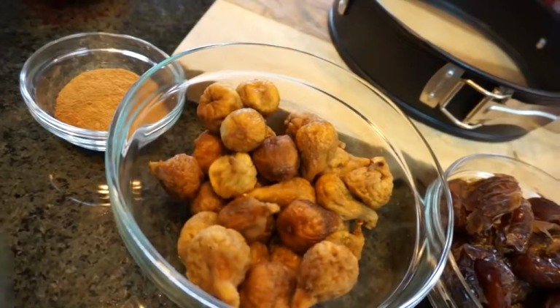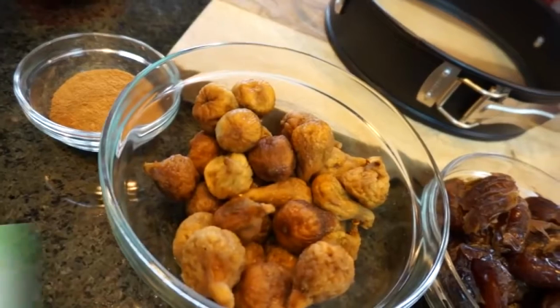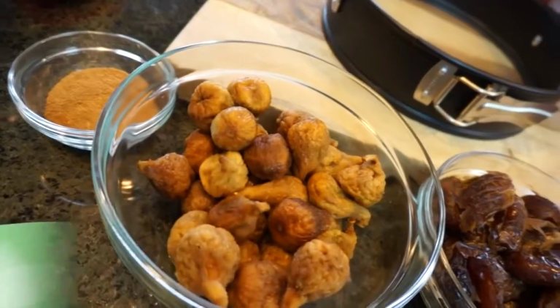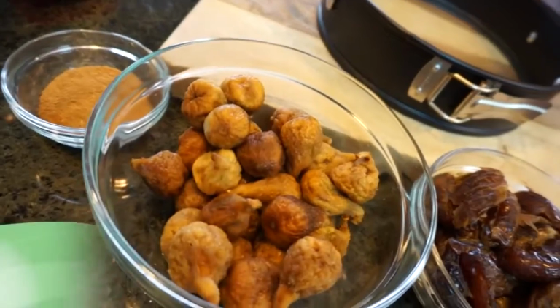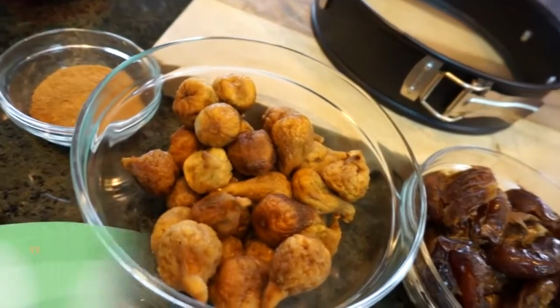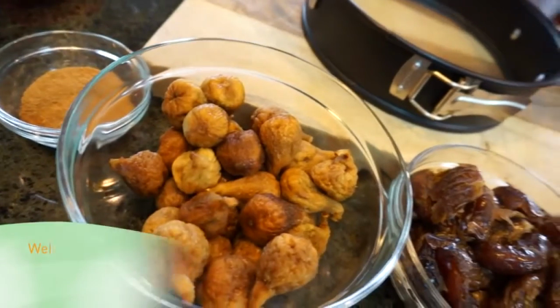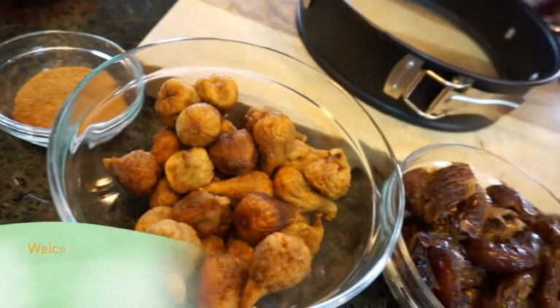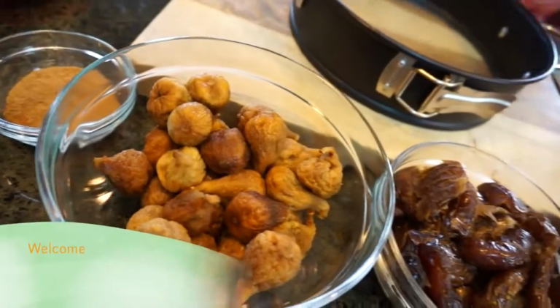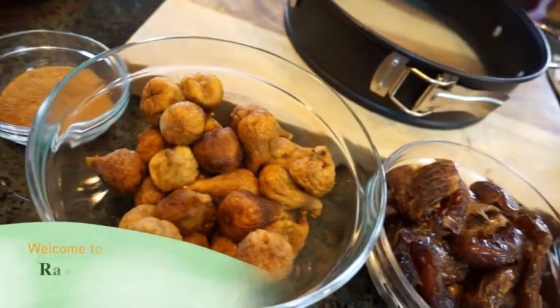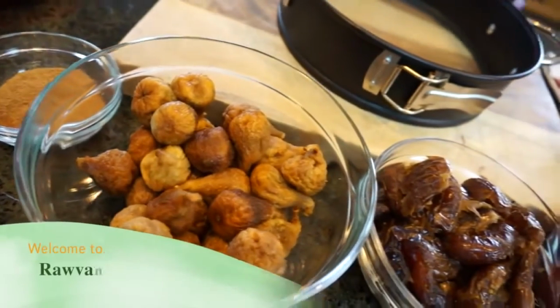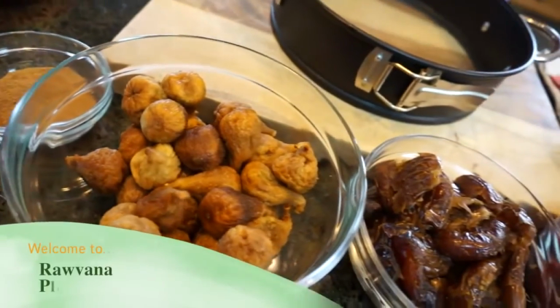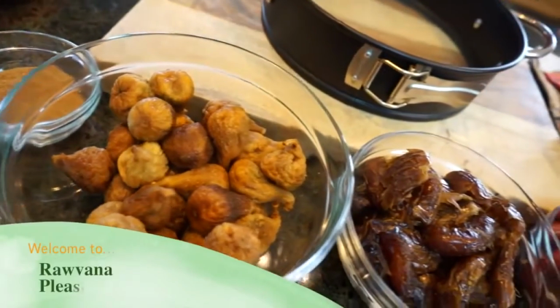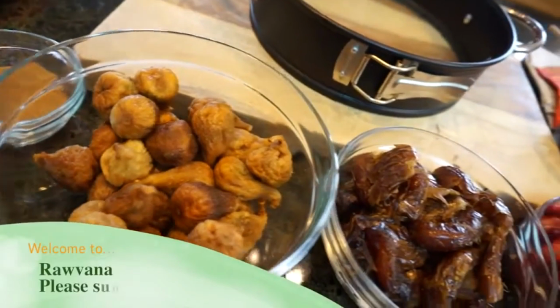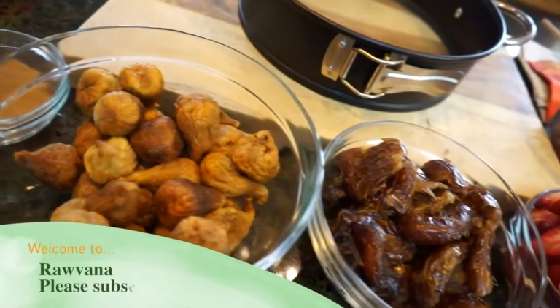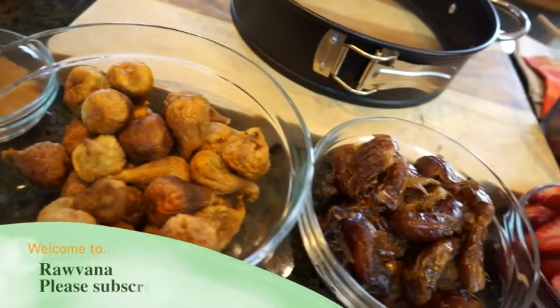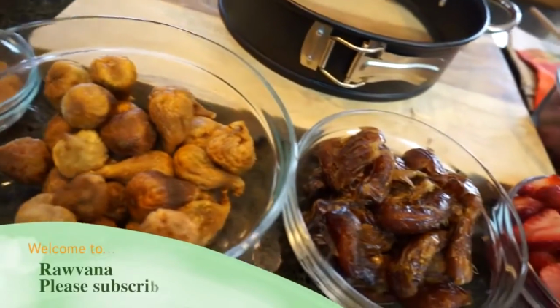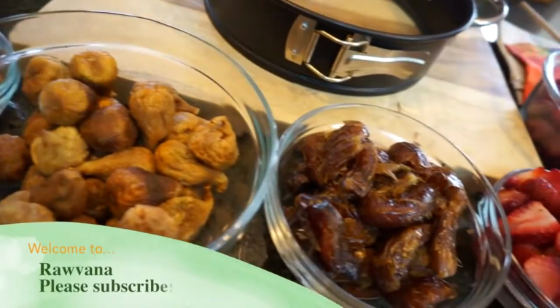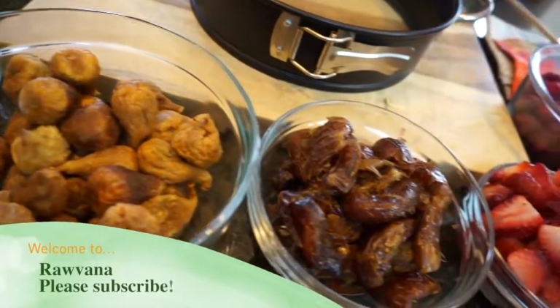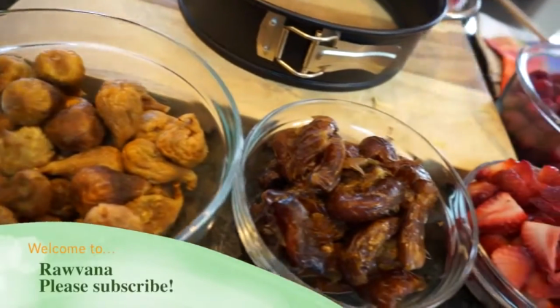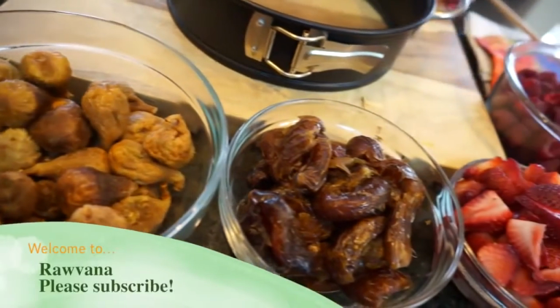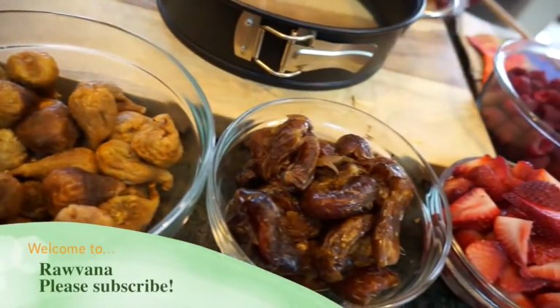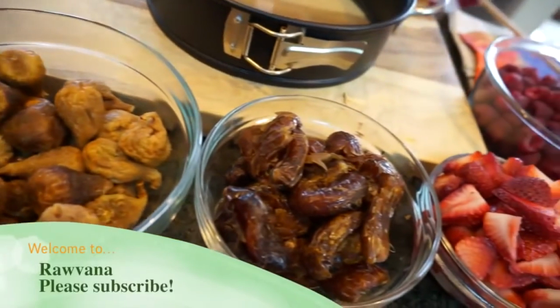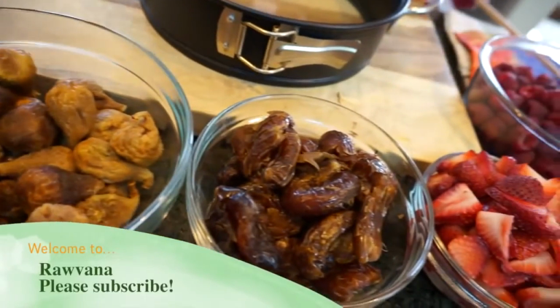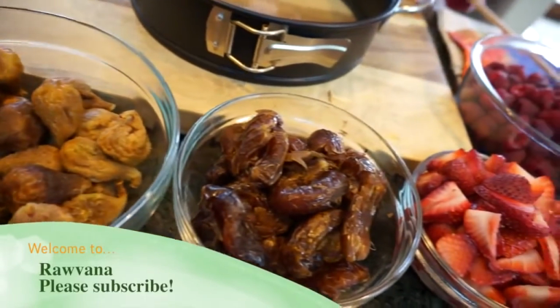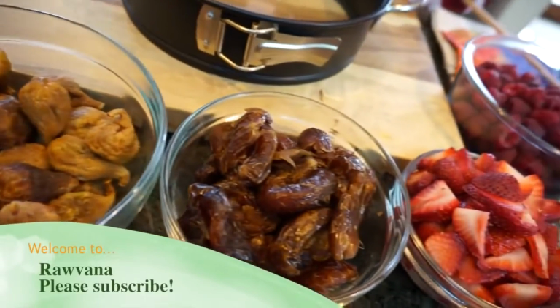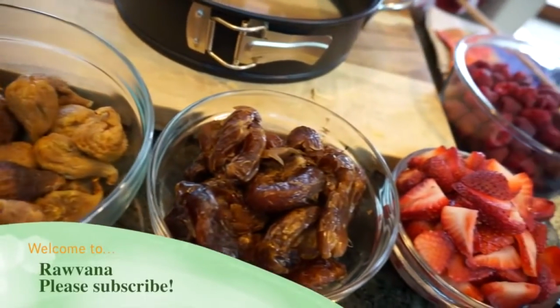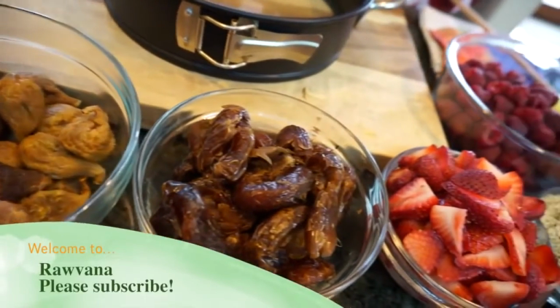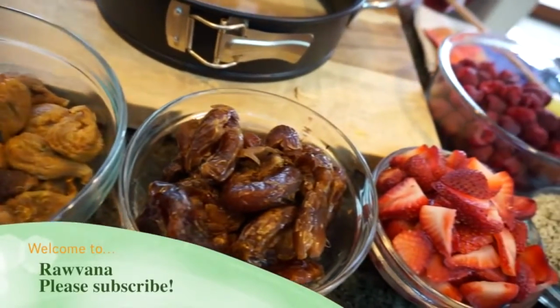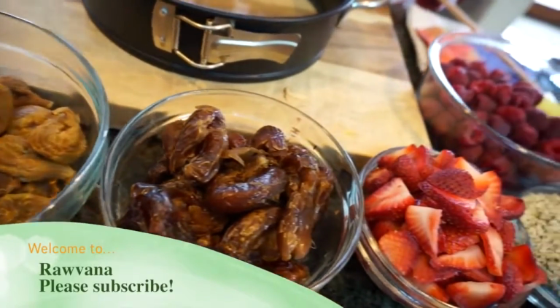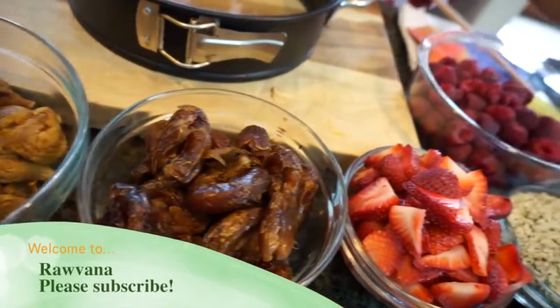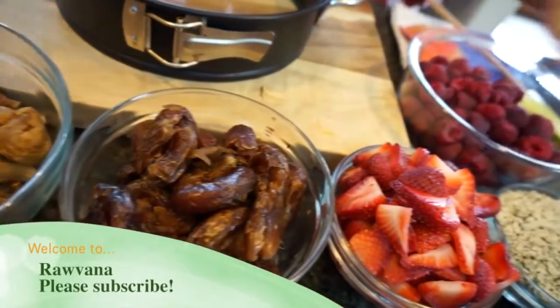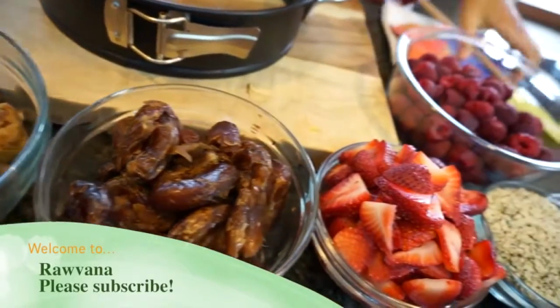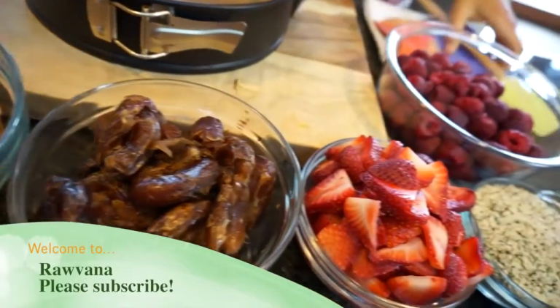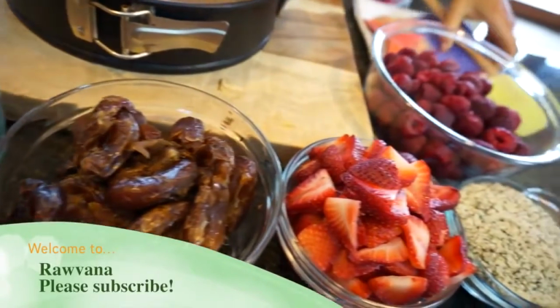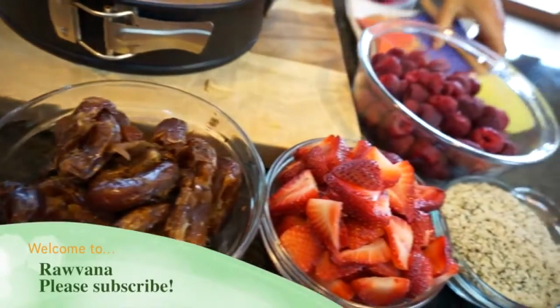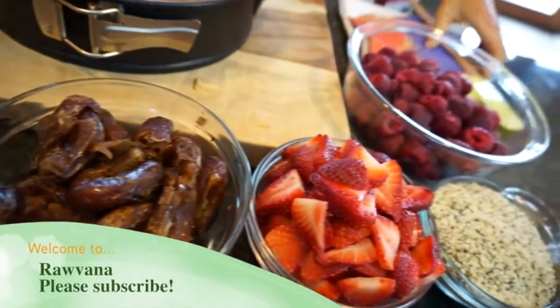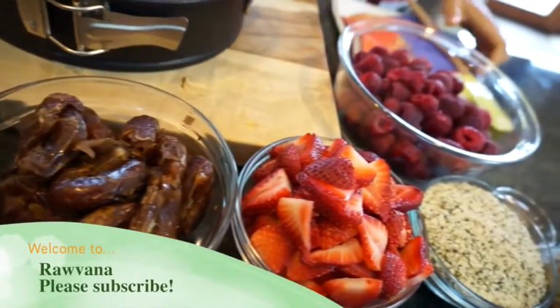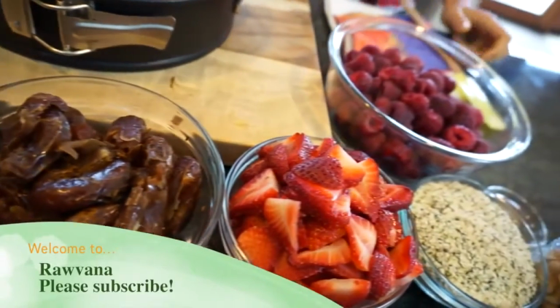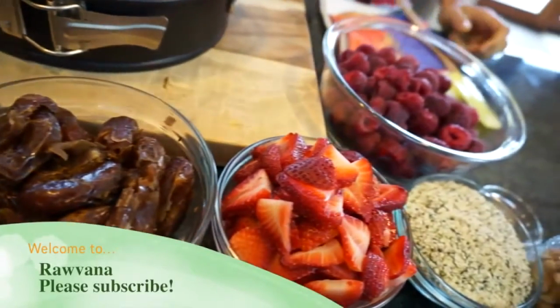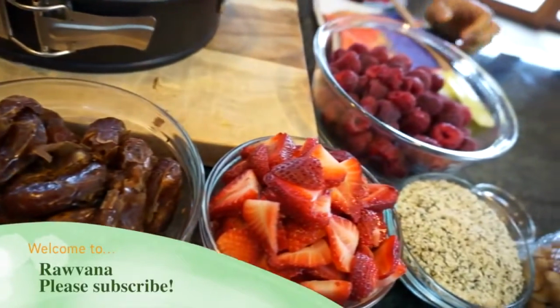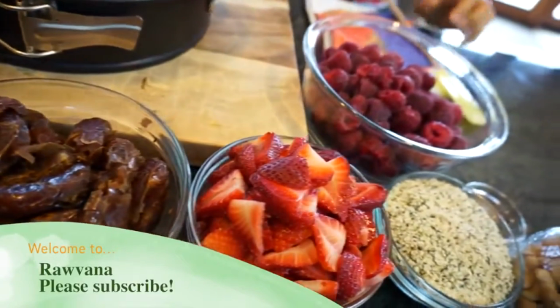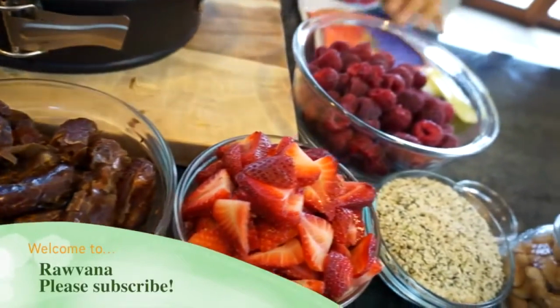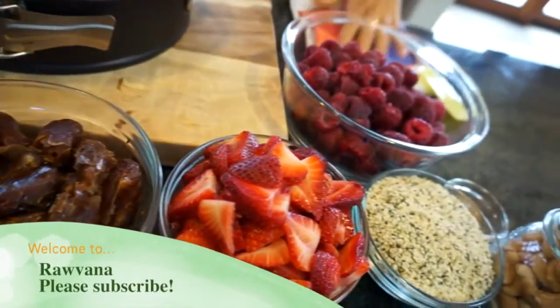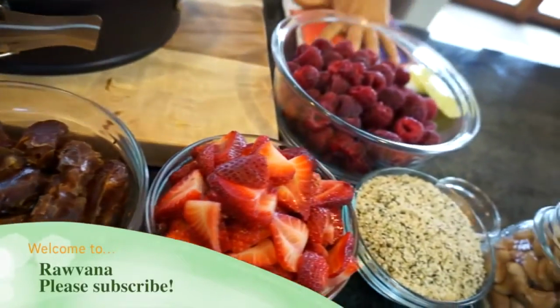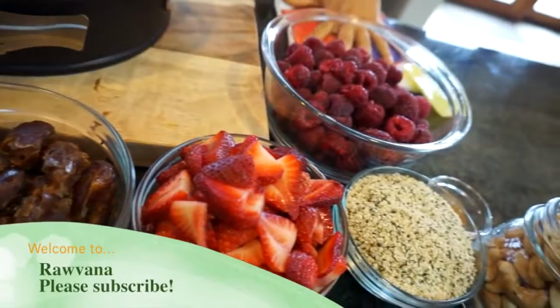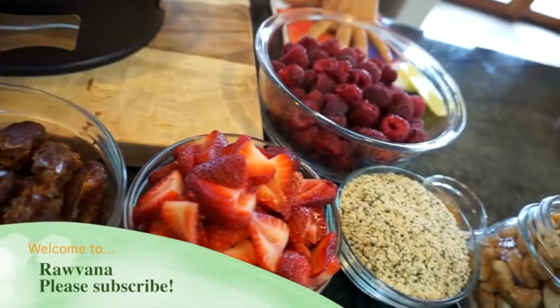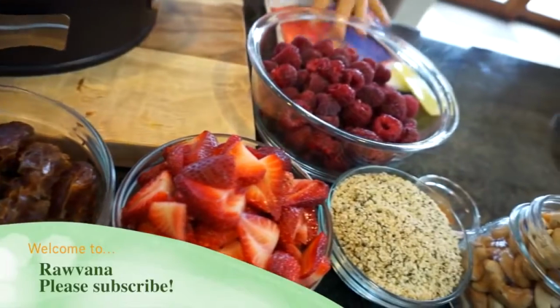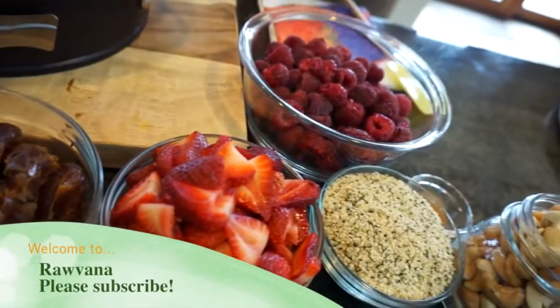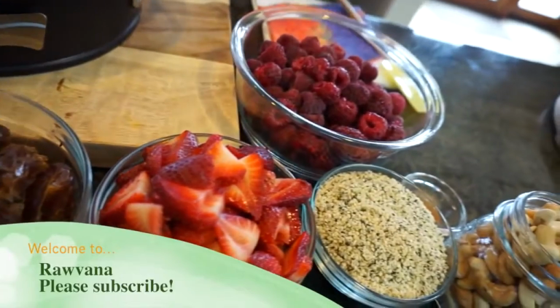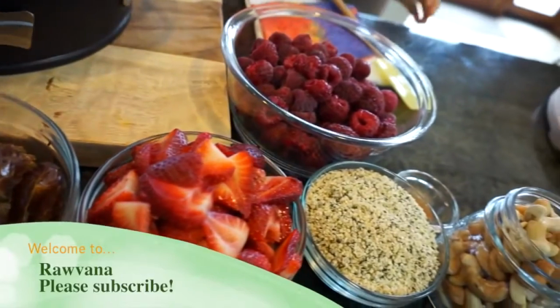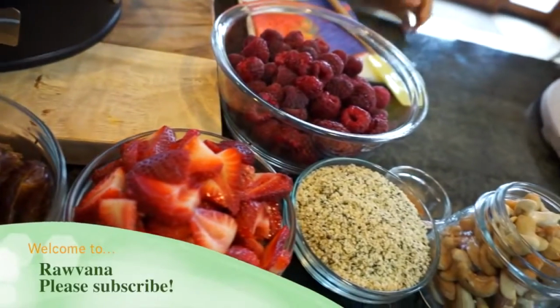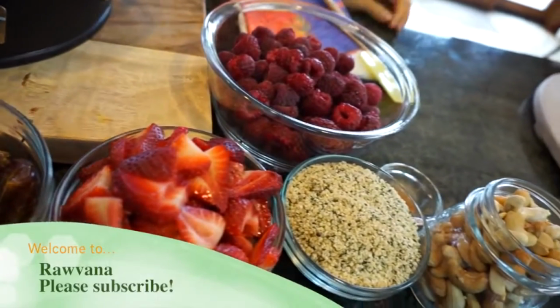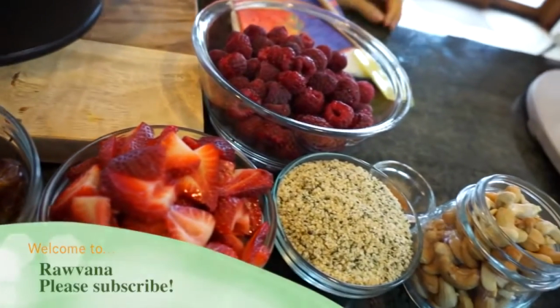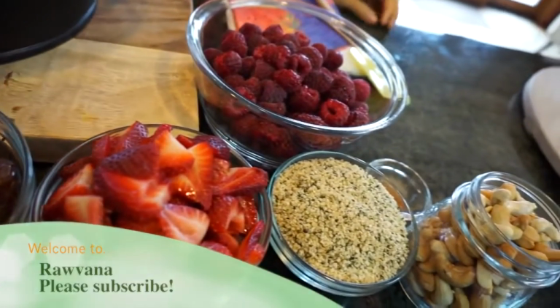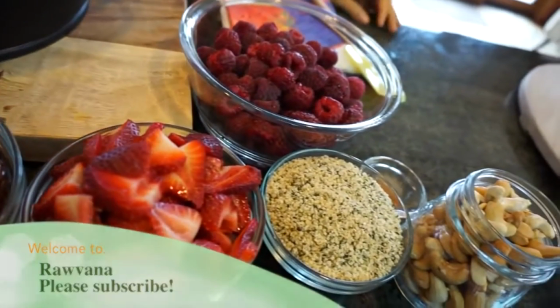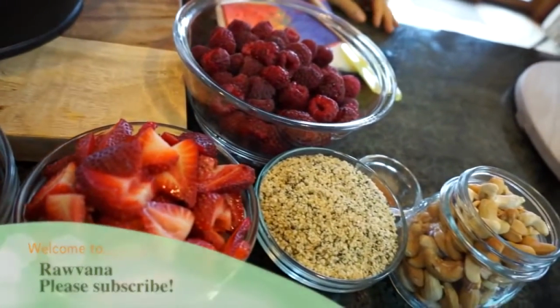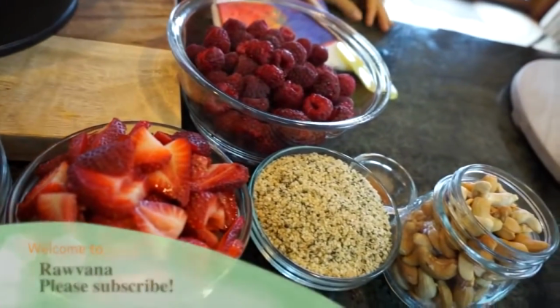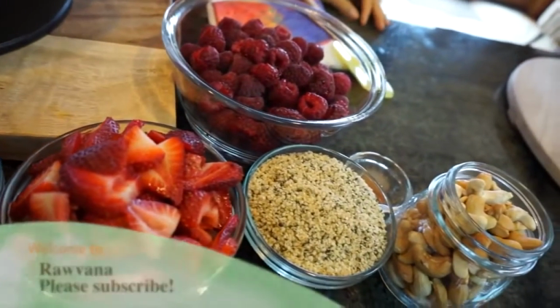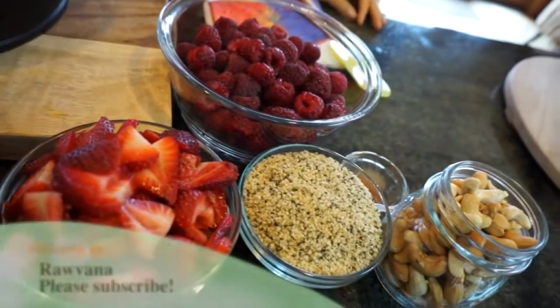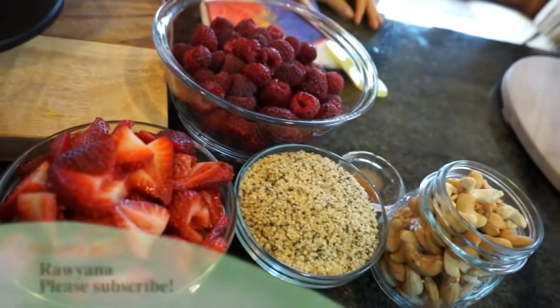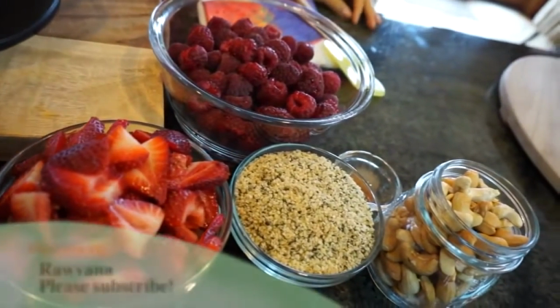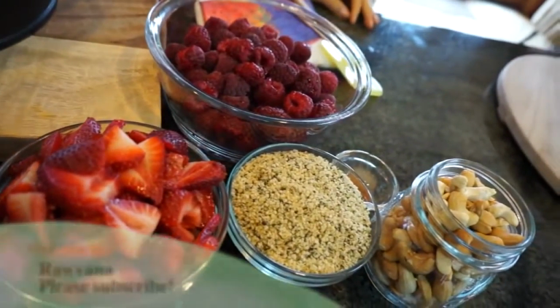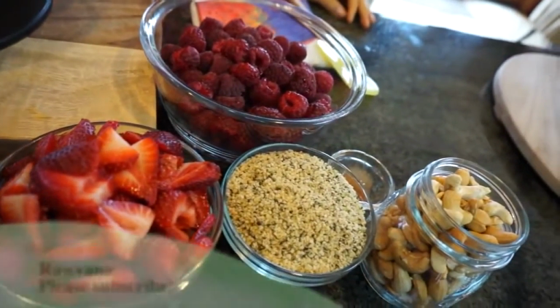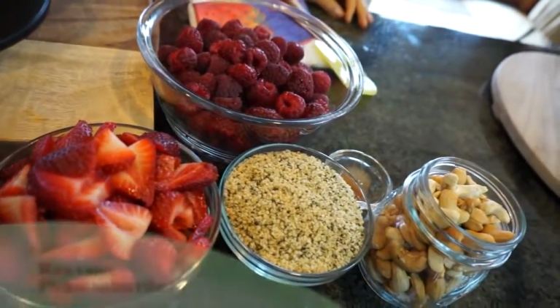Hey everyone, welcome to my channel again. I'm so happy for this video because we're gonna be making a strawberry raspberry tart.